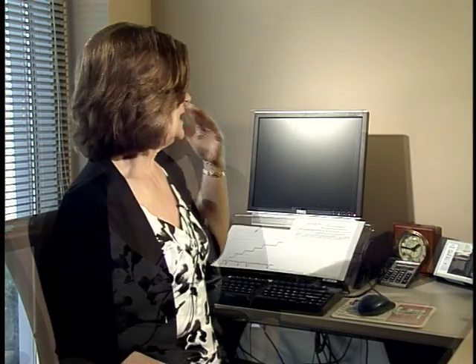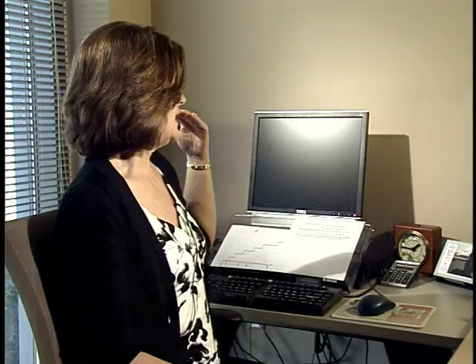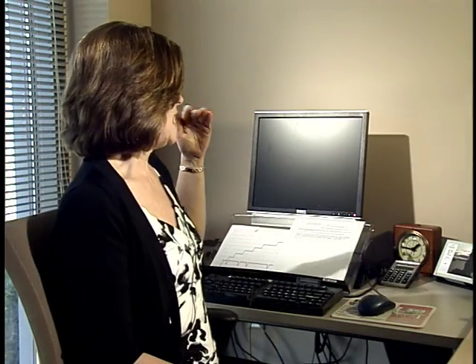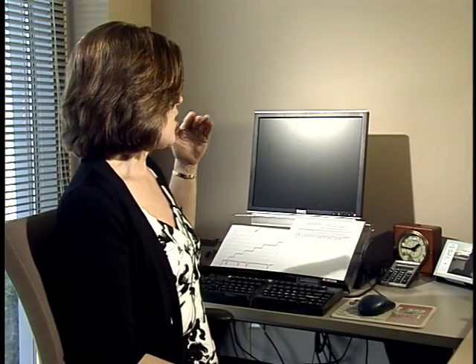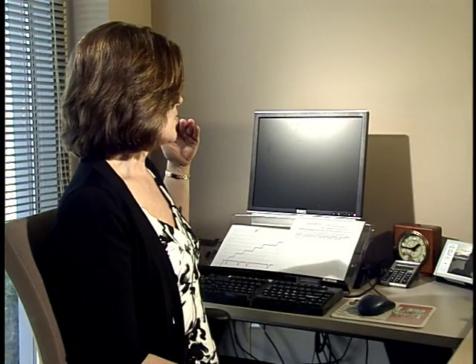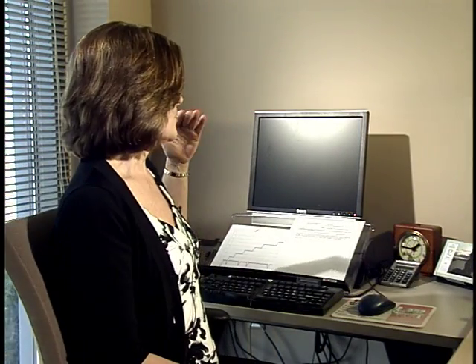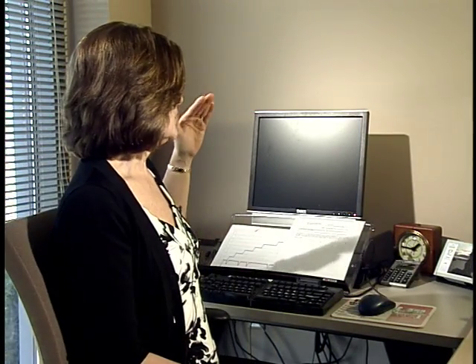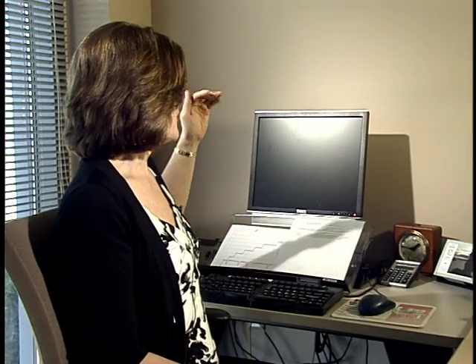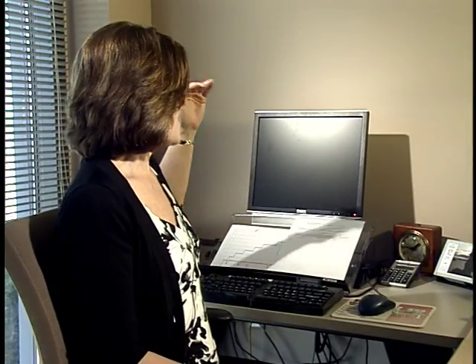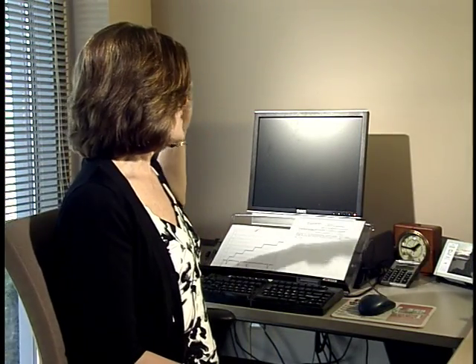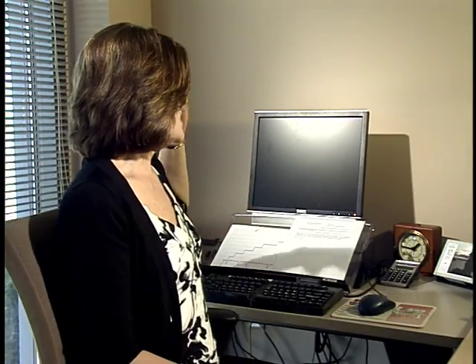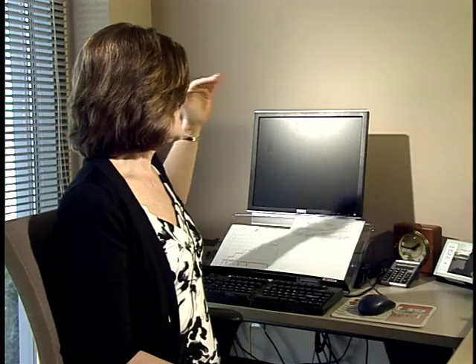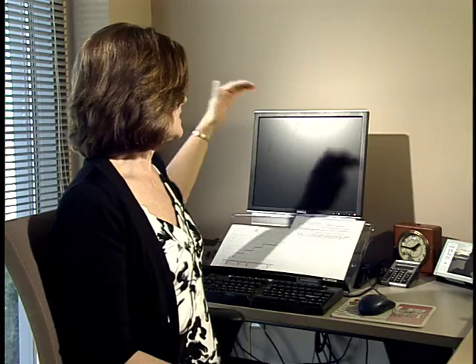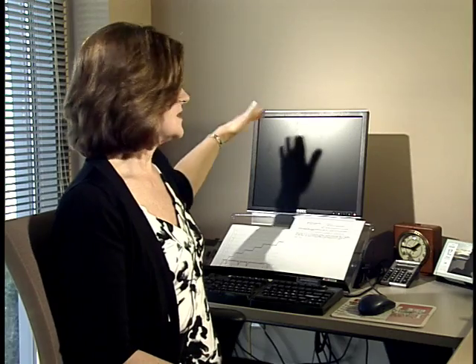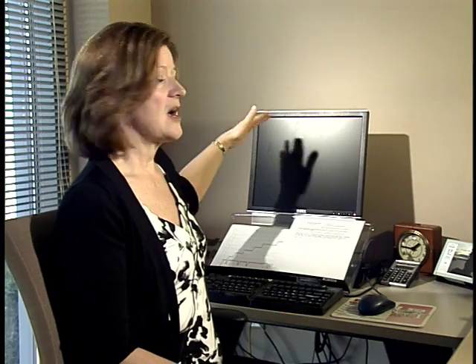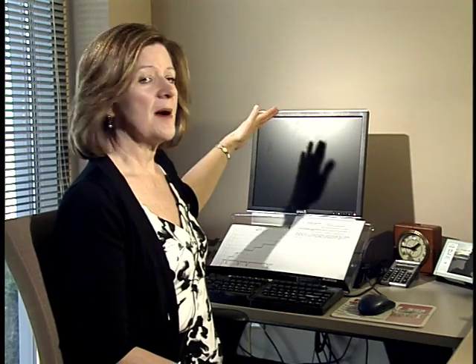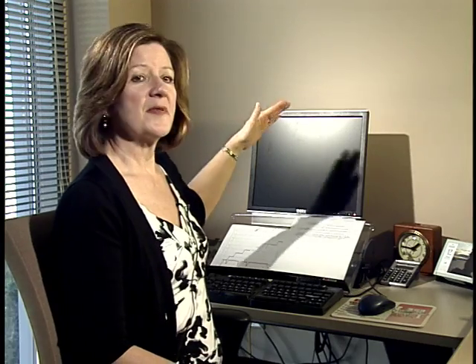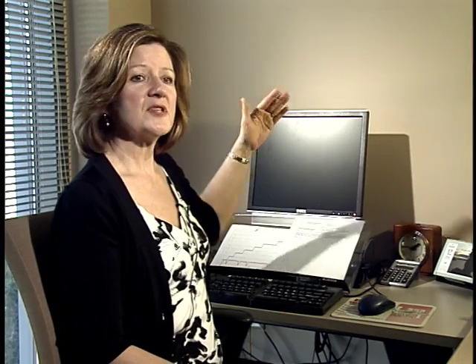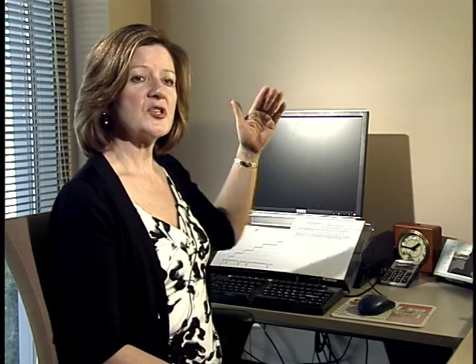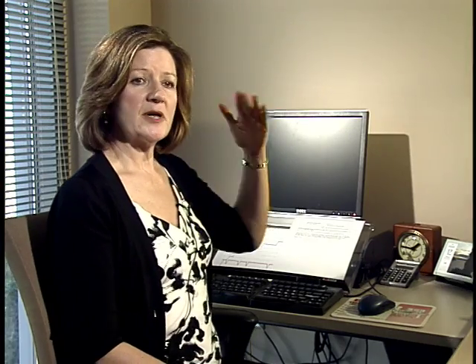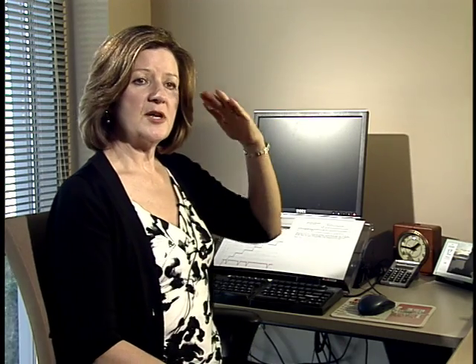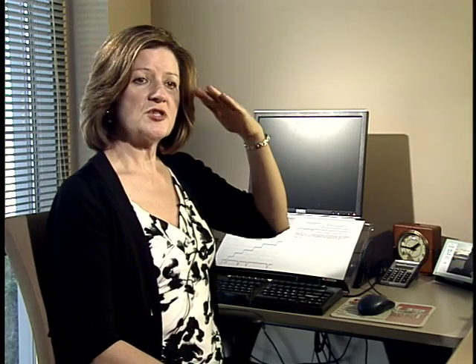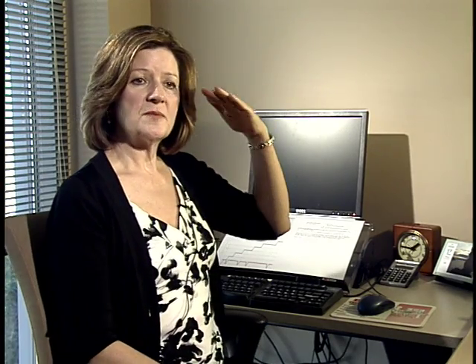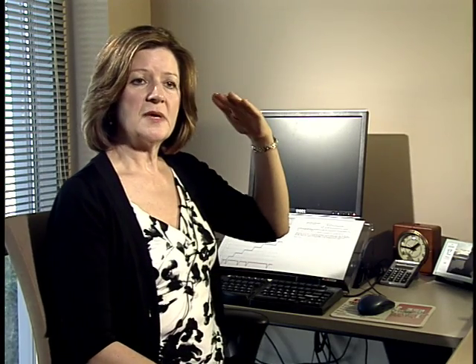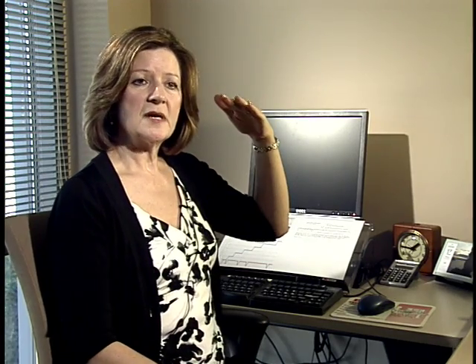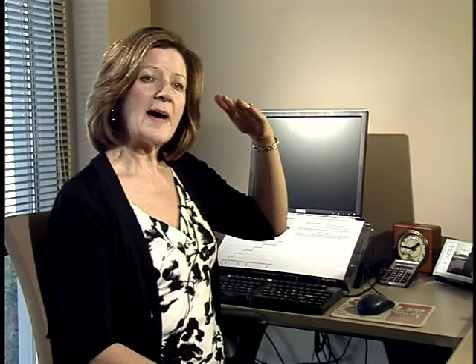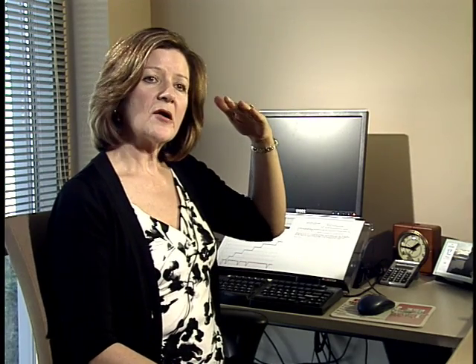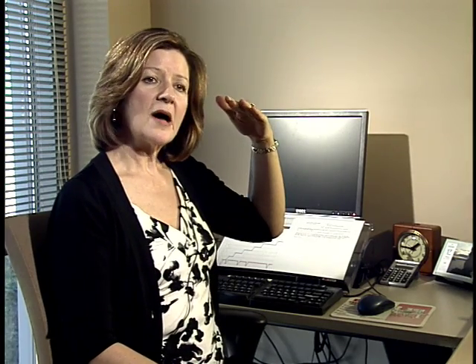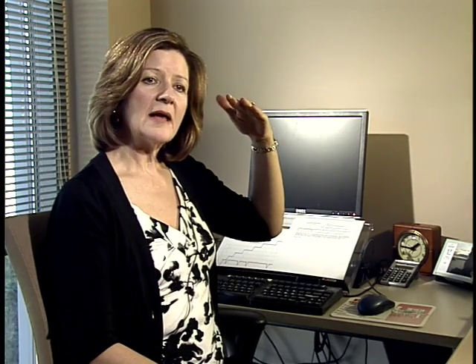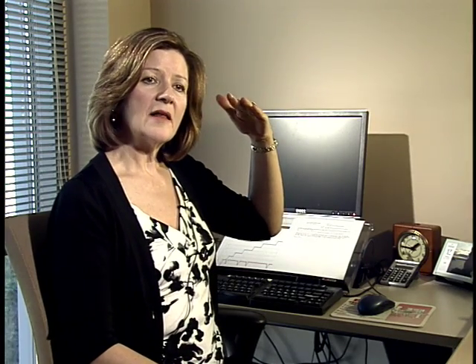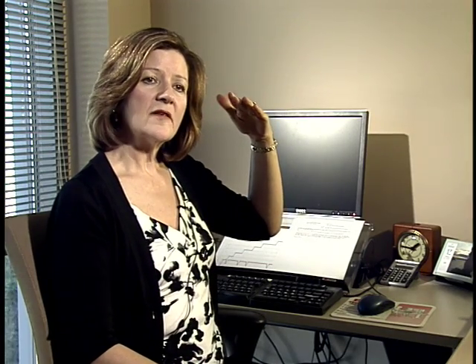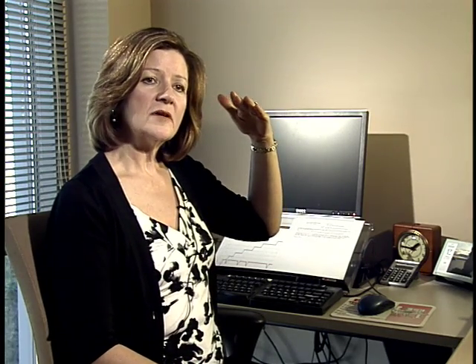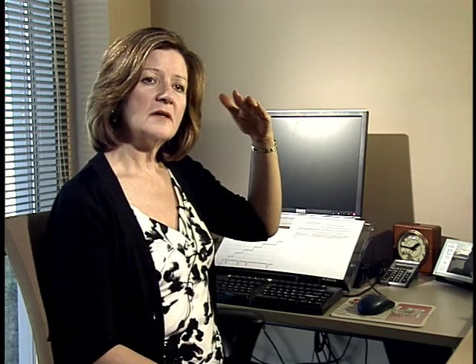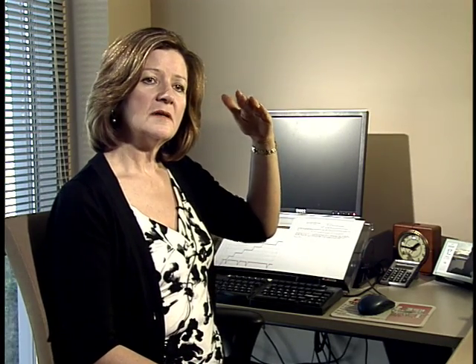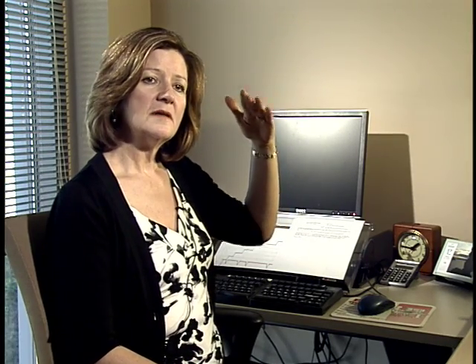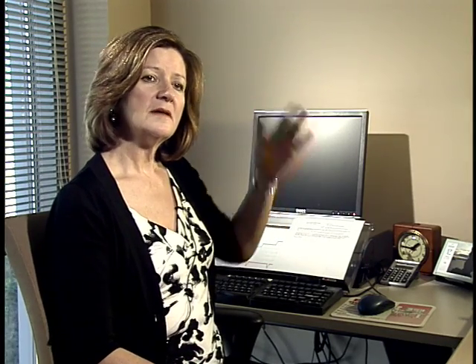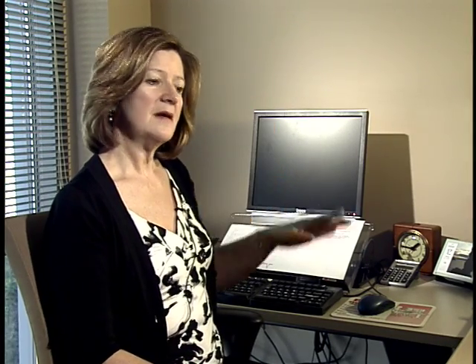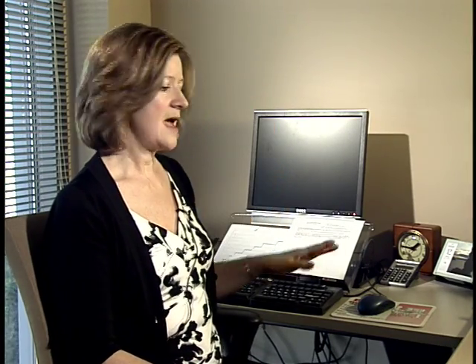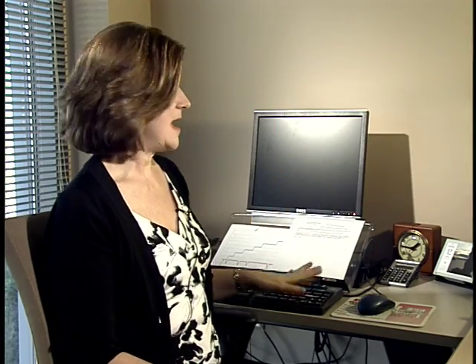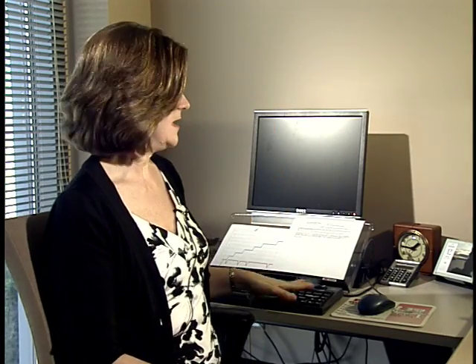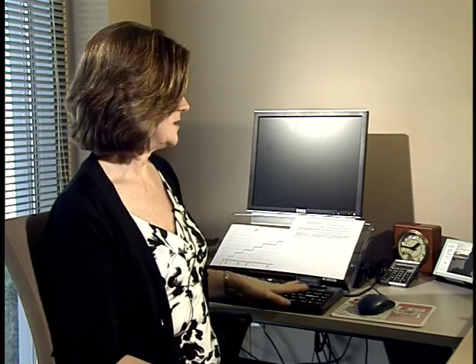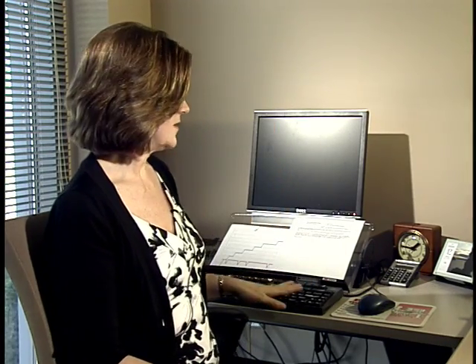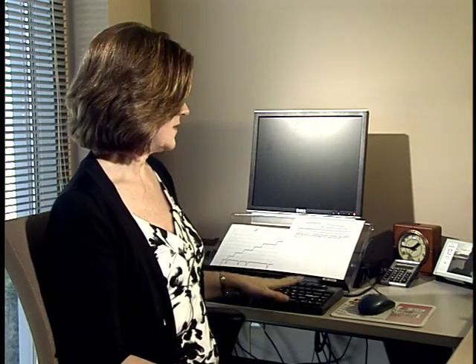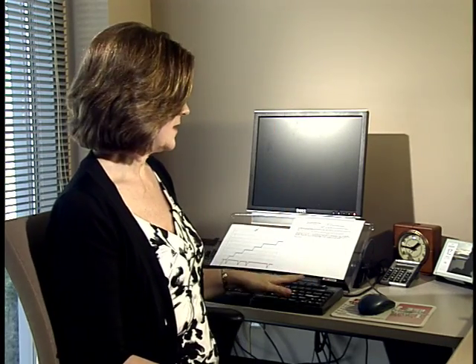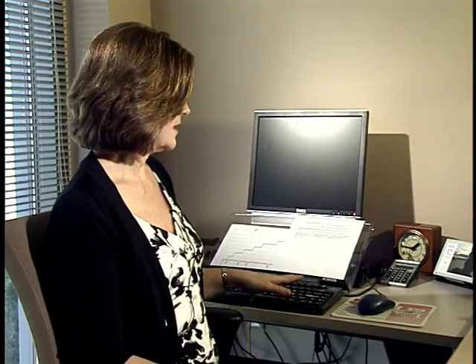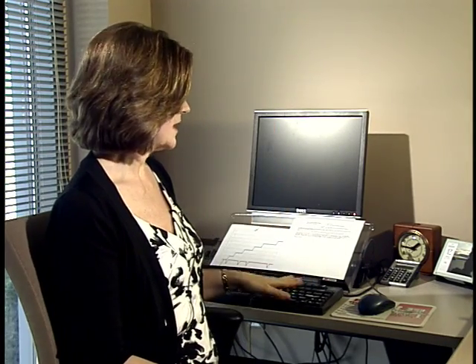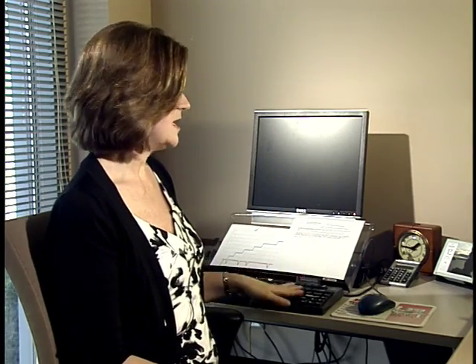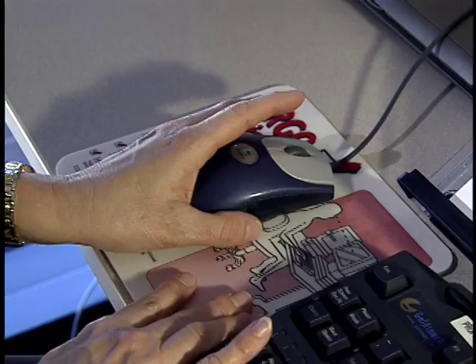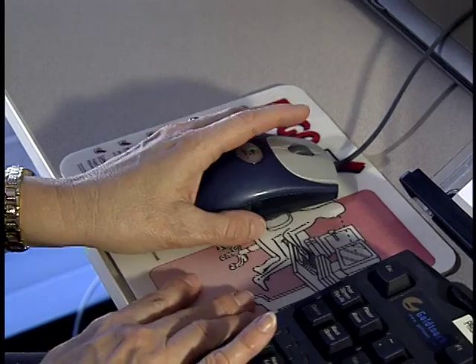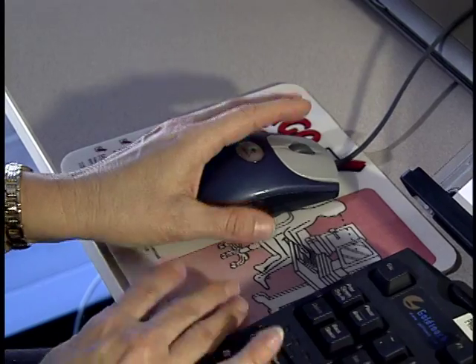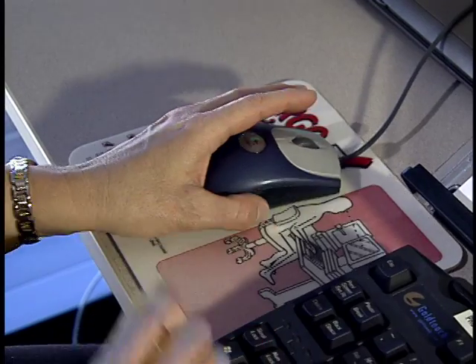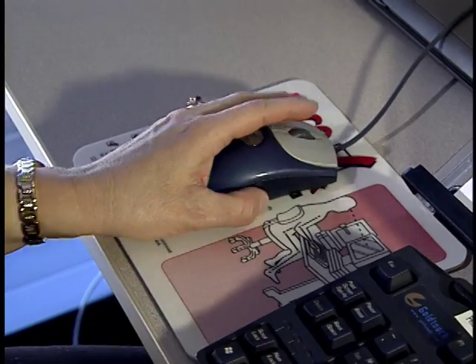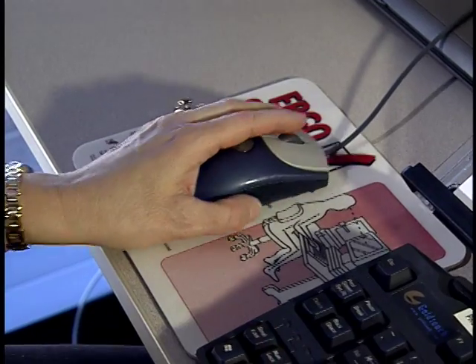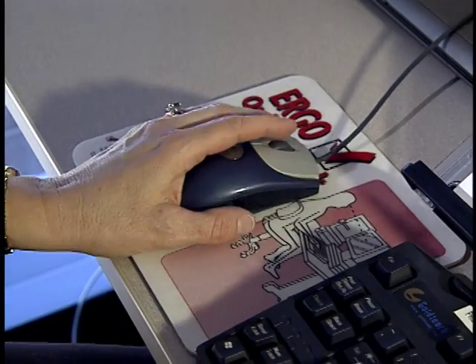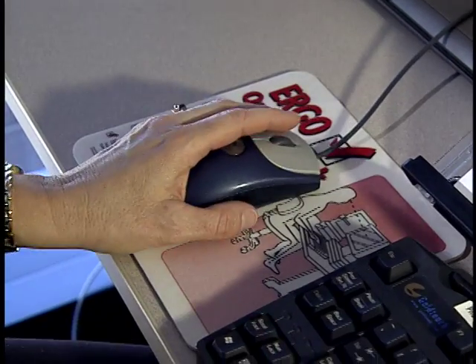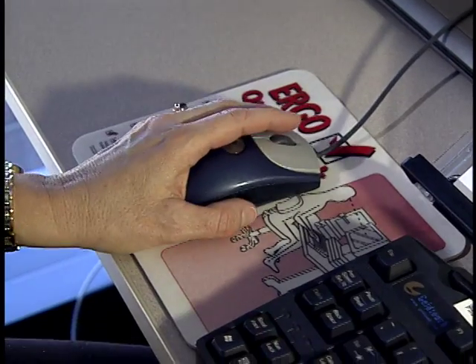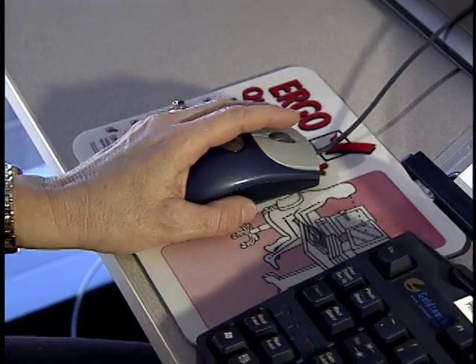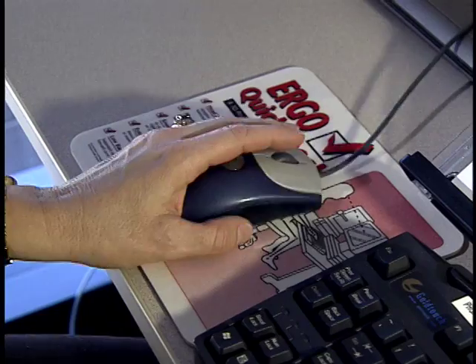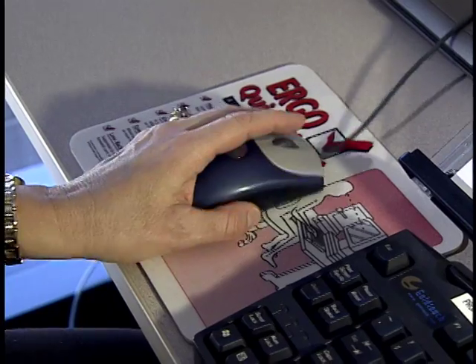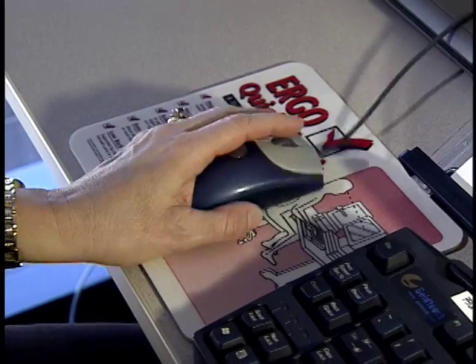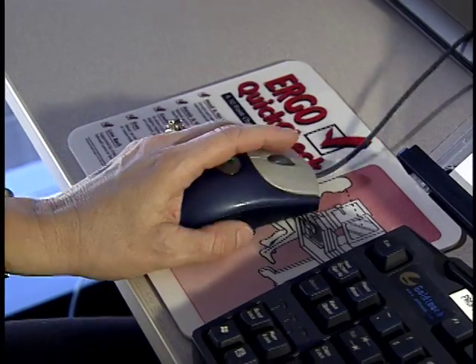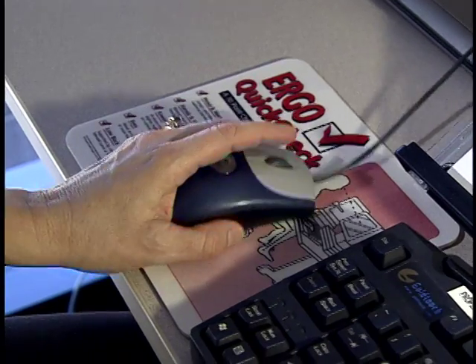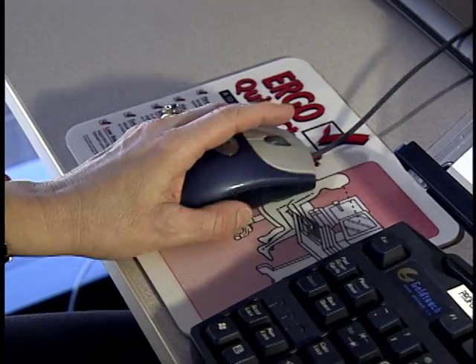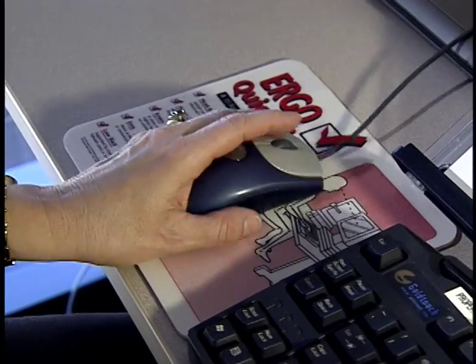Our rule of thumb is that the top of the screen should be at about eye level, and the keyboard and mouse should be at about elbow height.